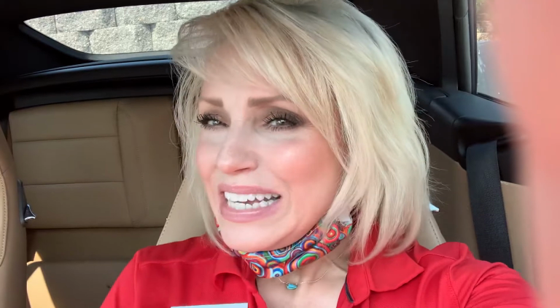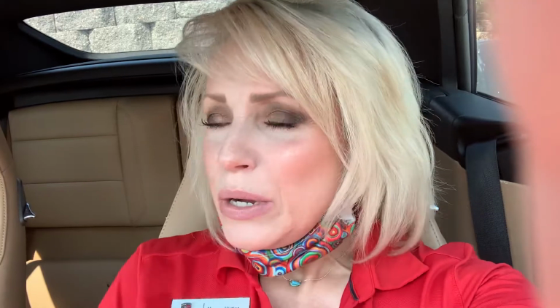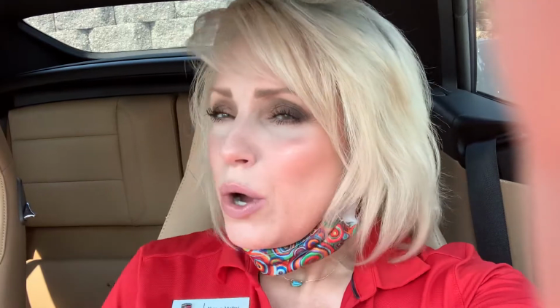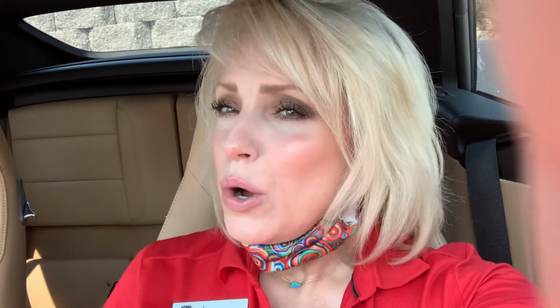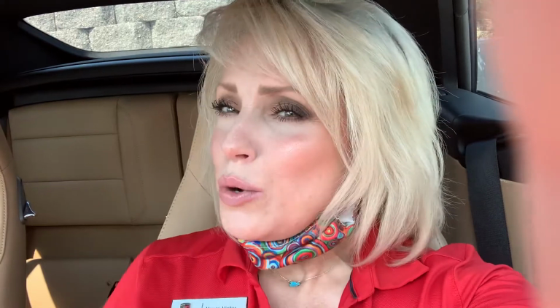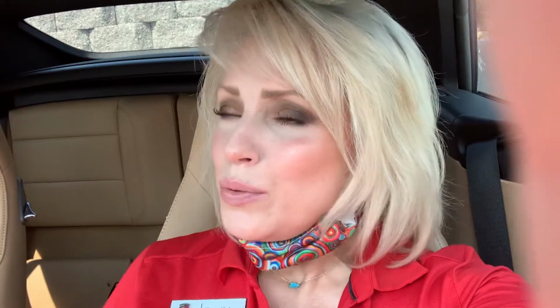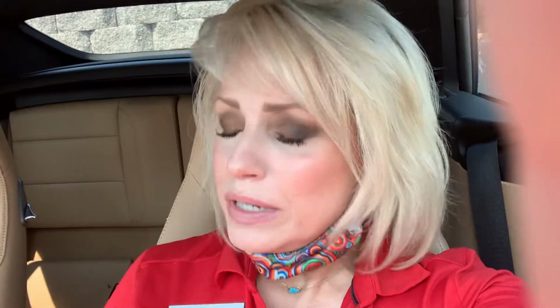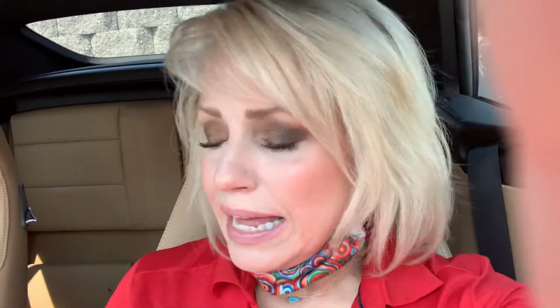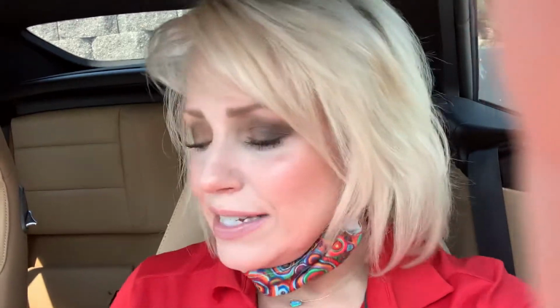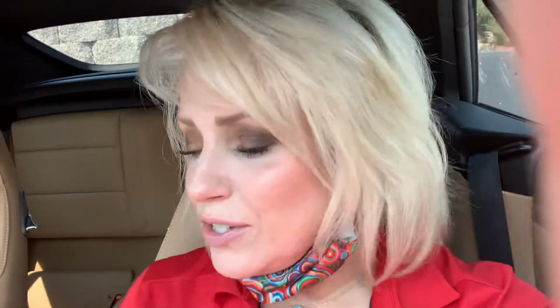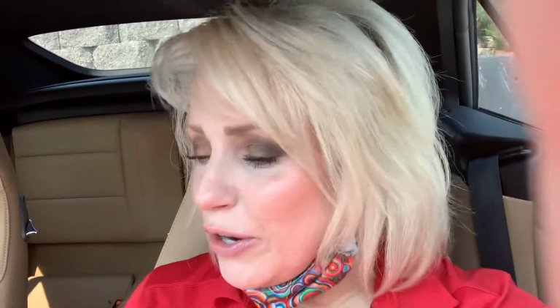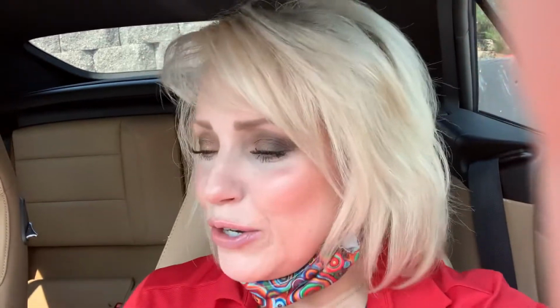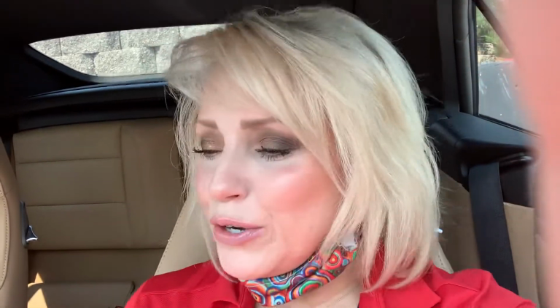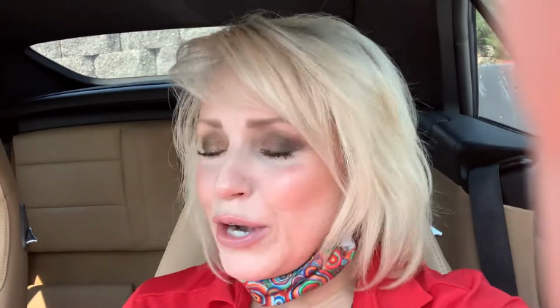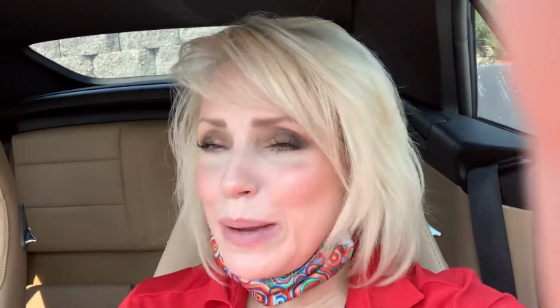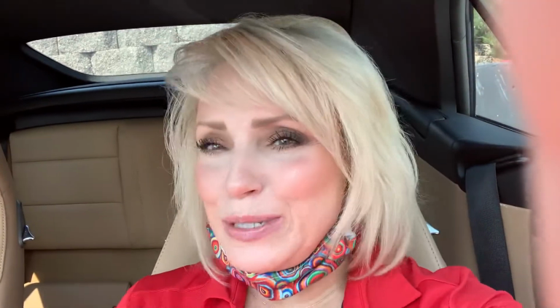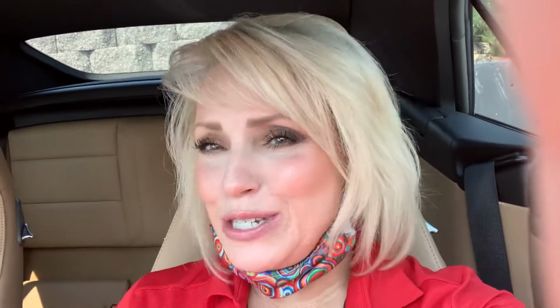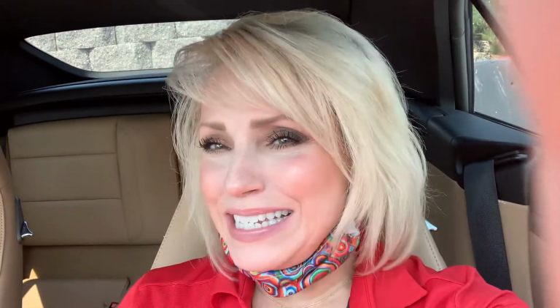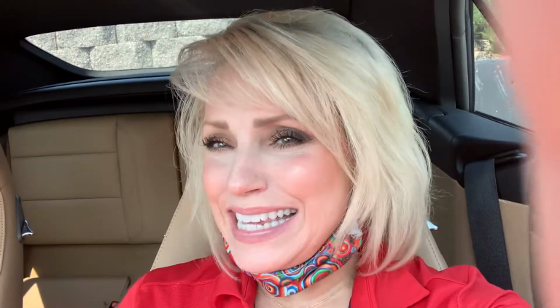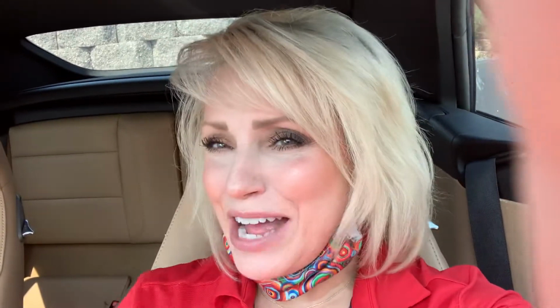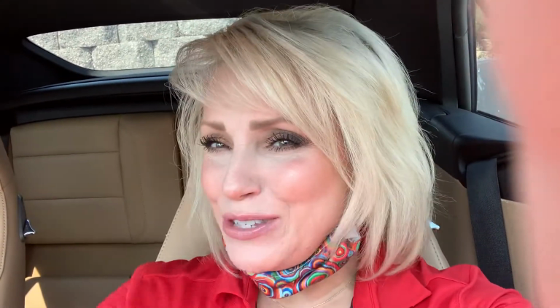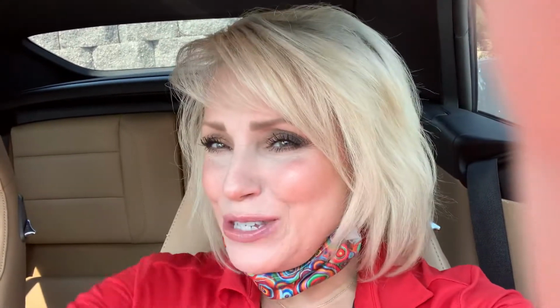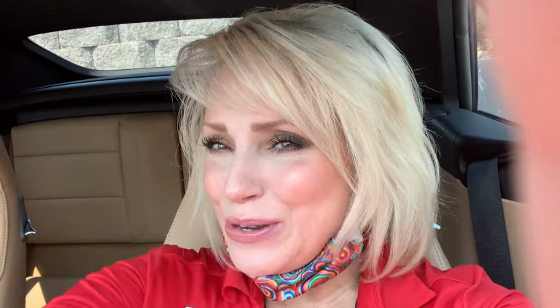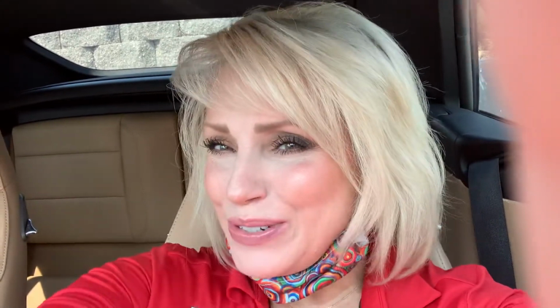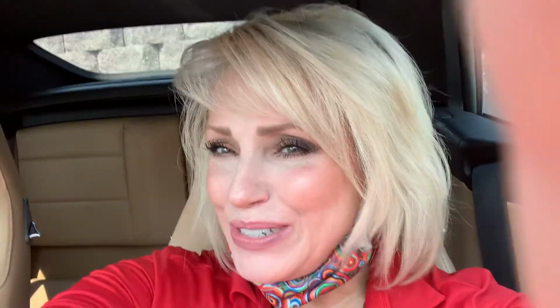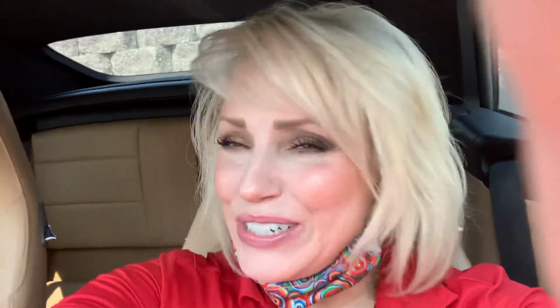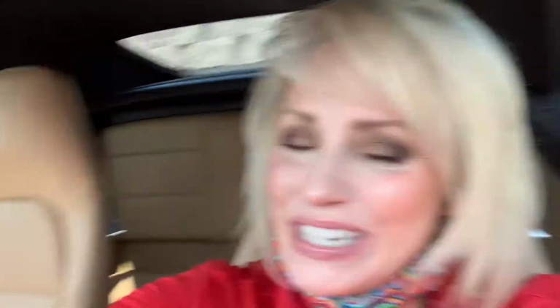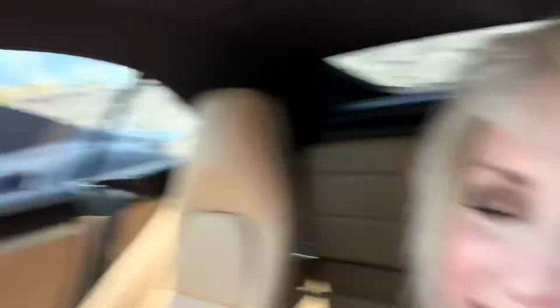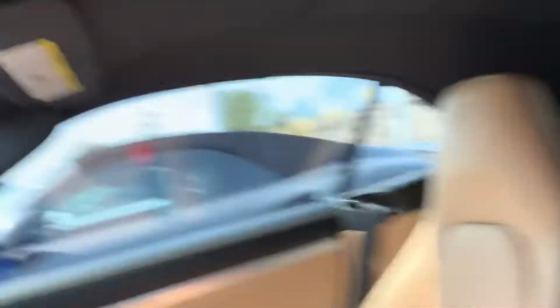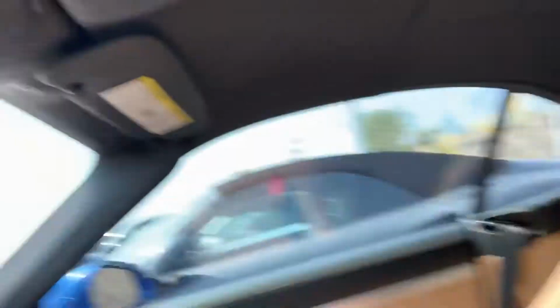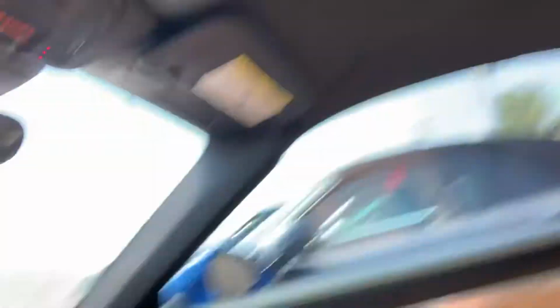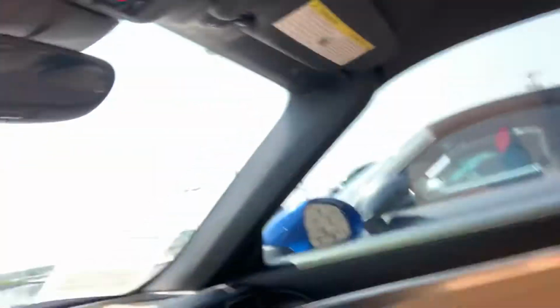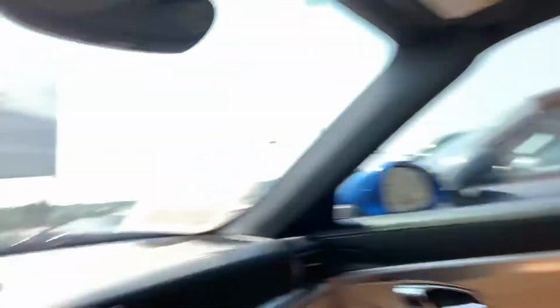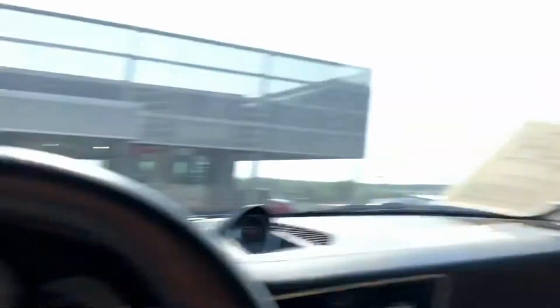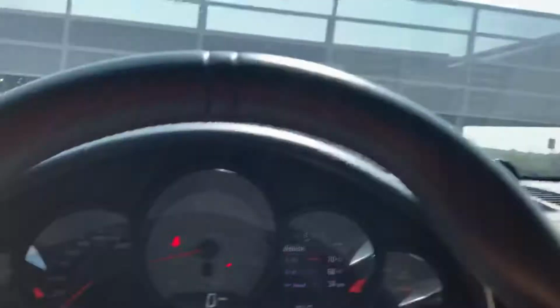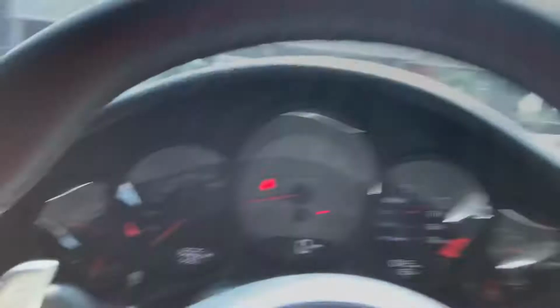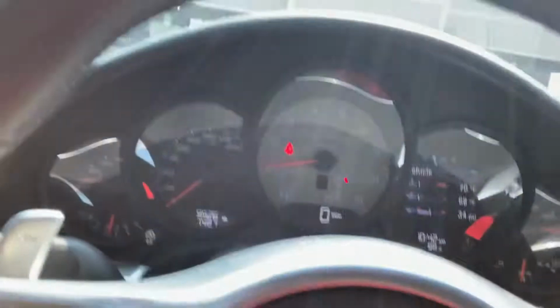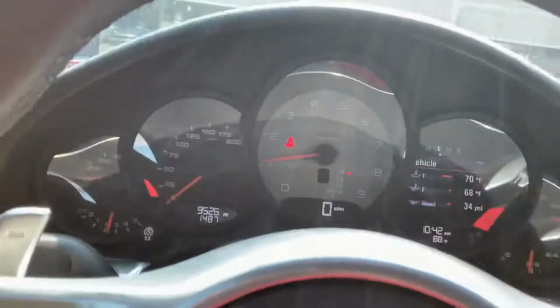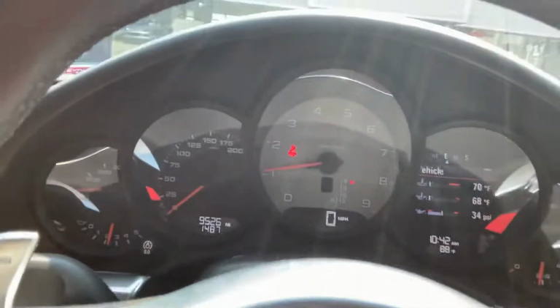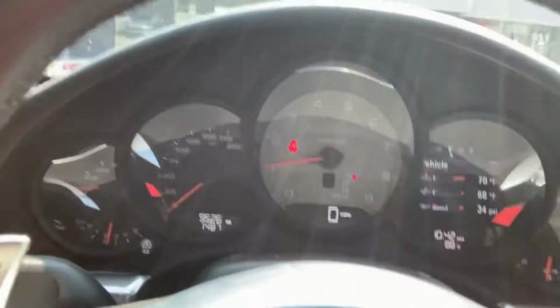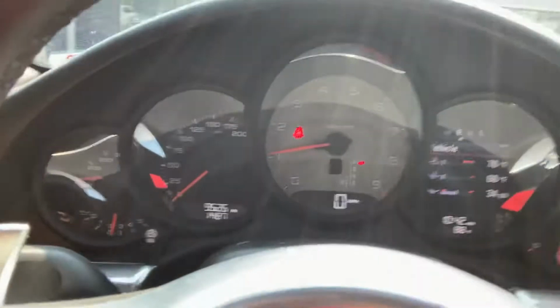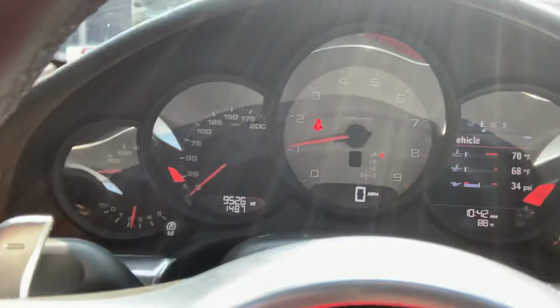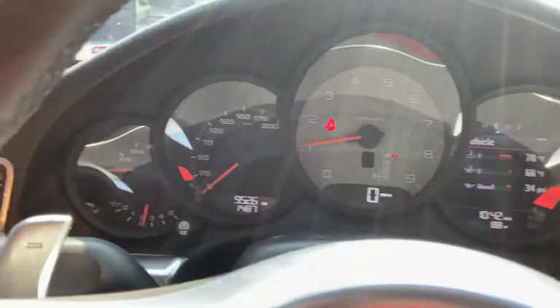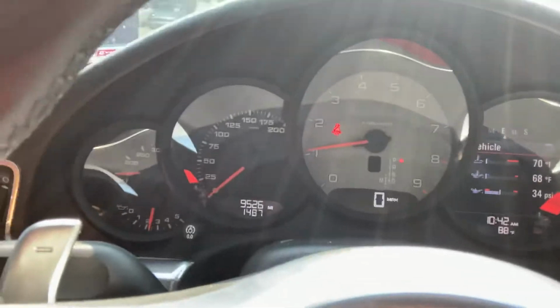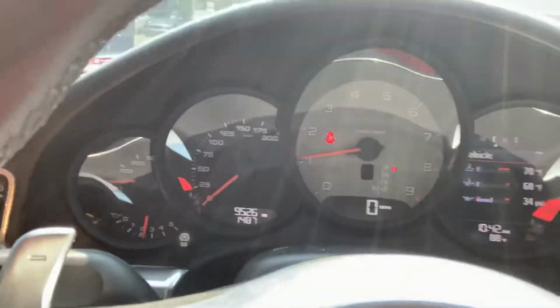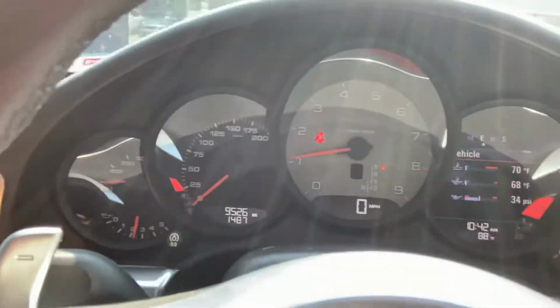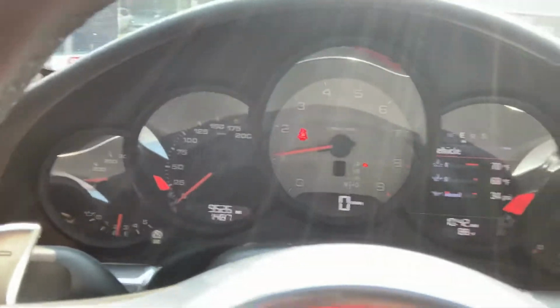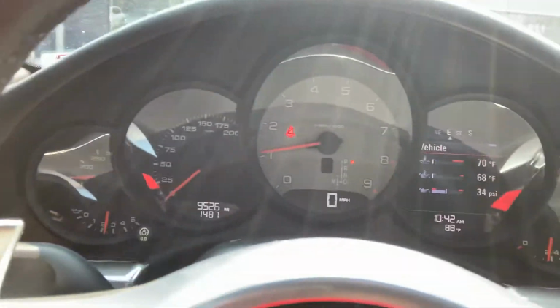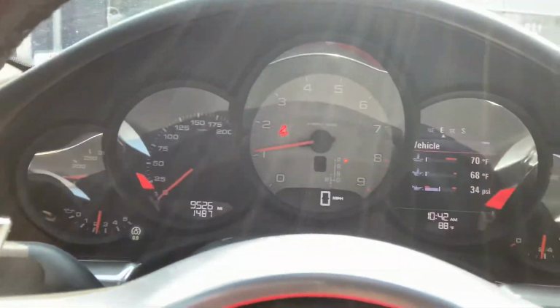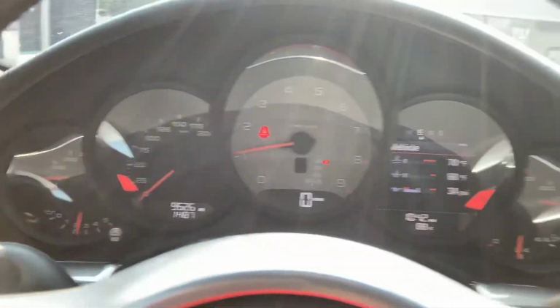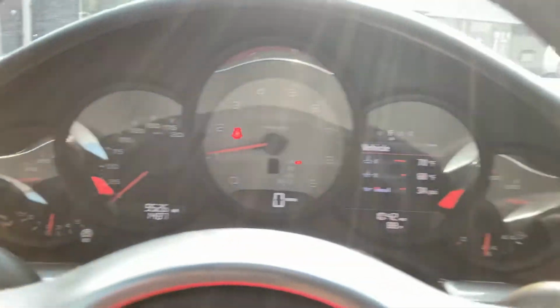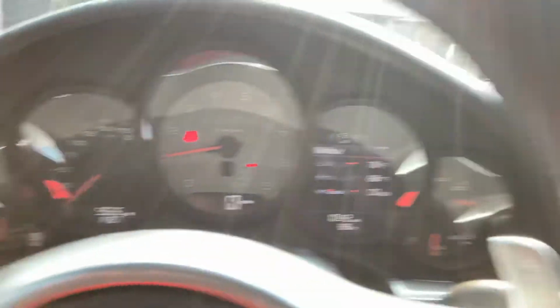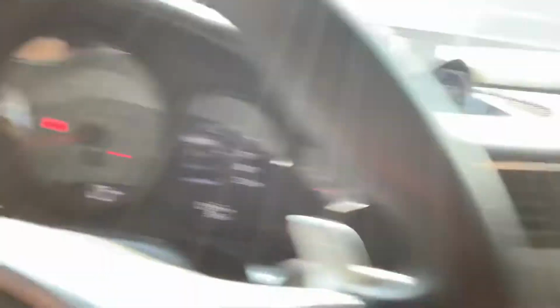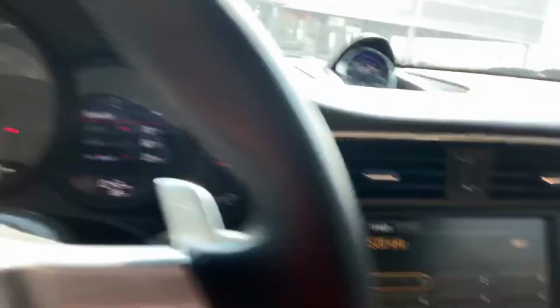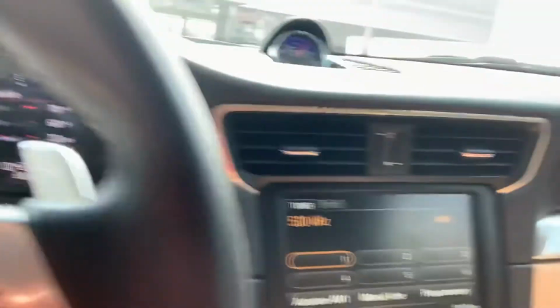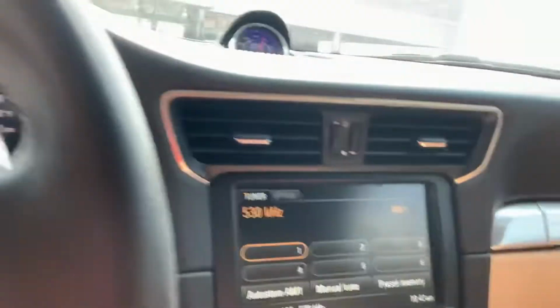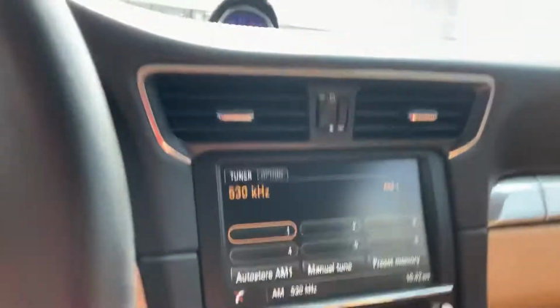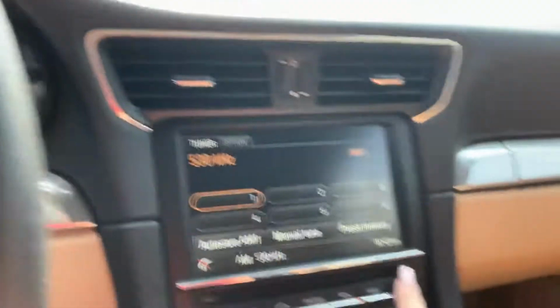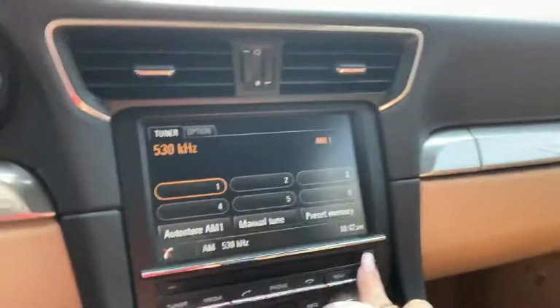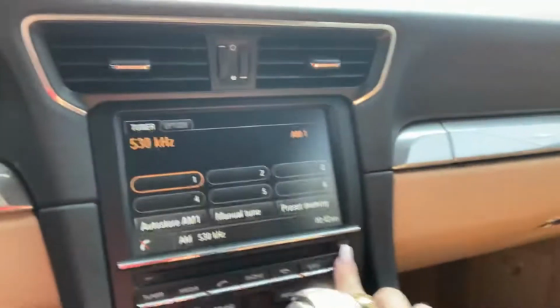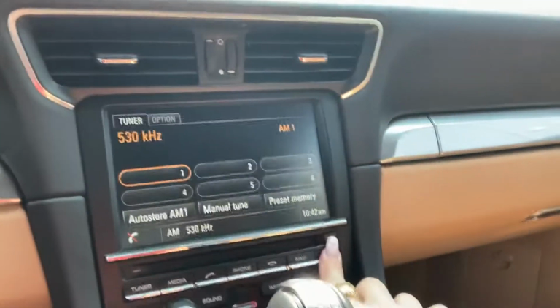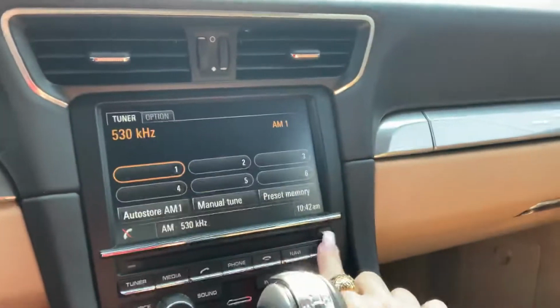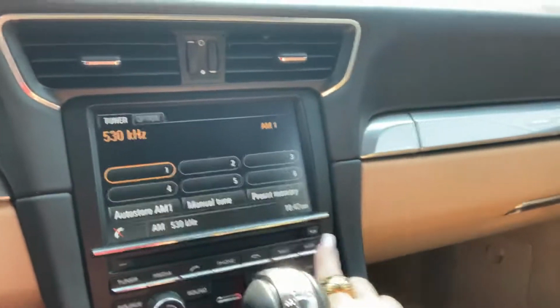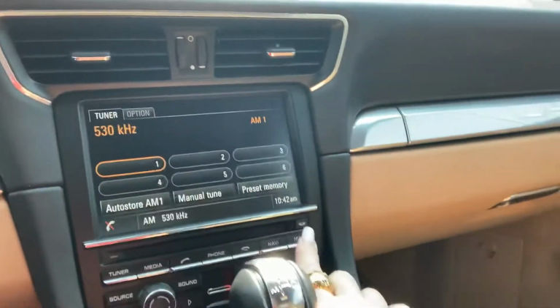I started her up and she sounds so good. Again, 9526 miles on the odometer.